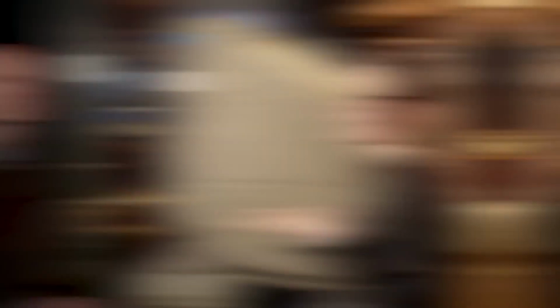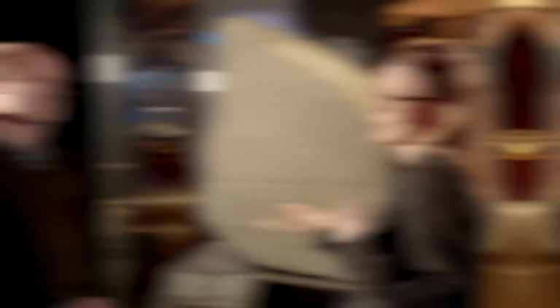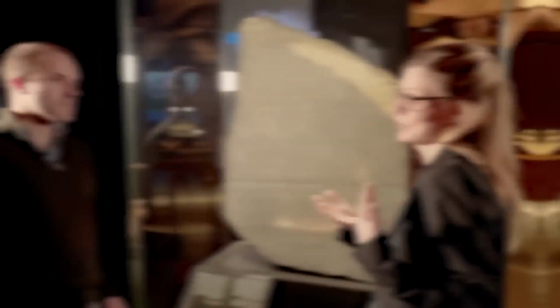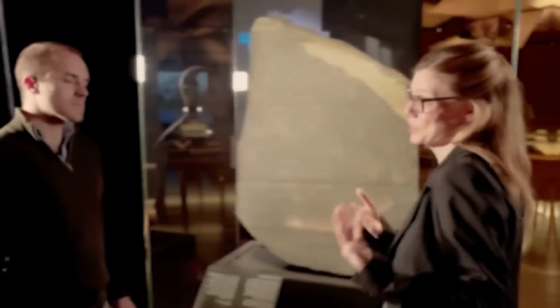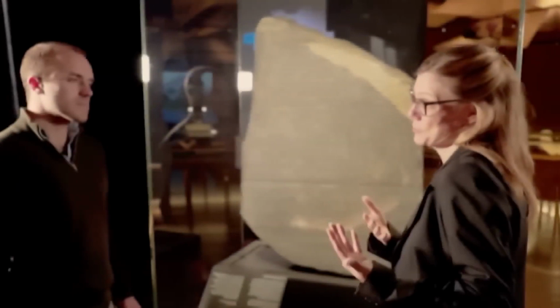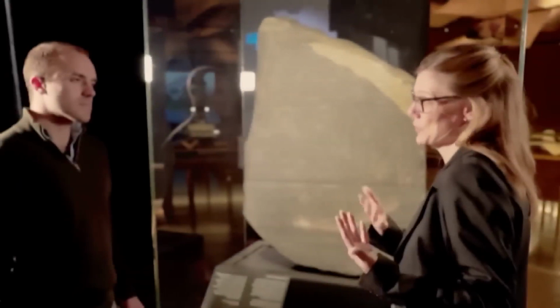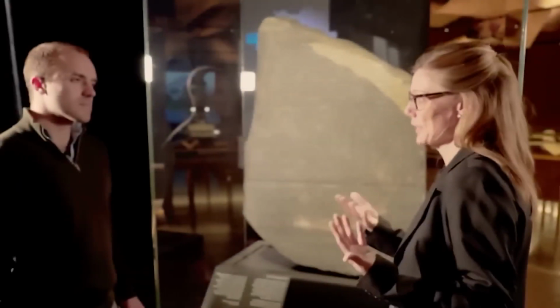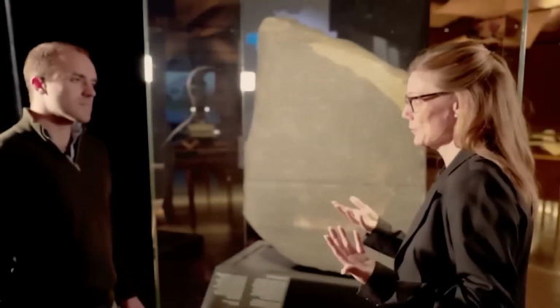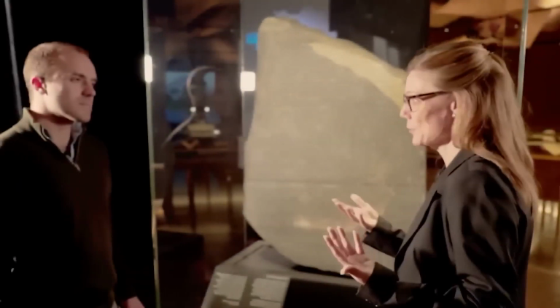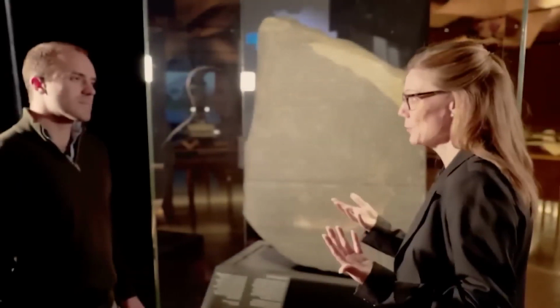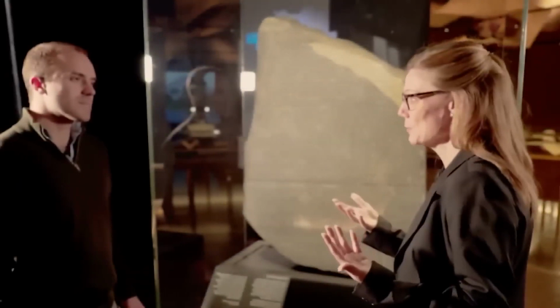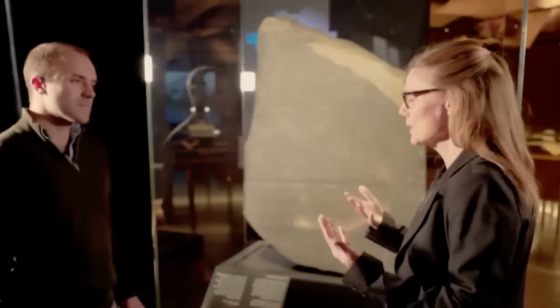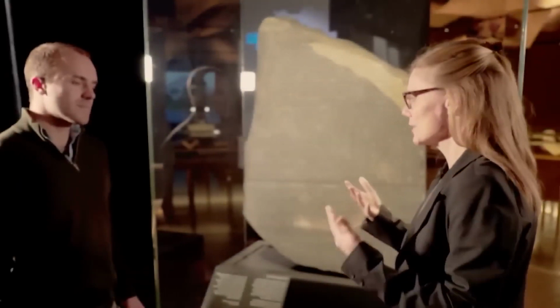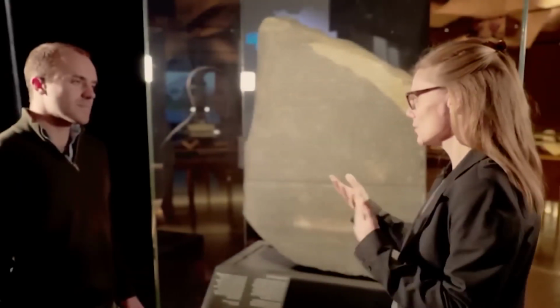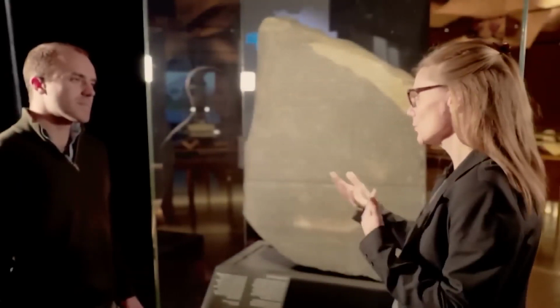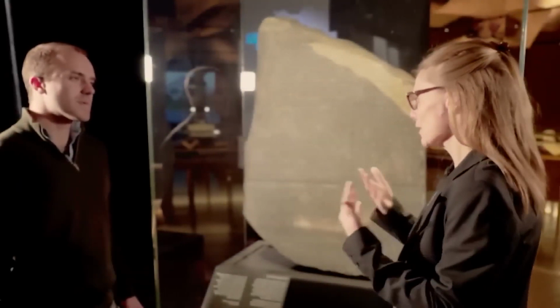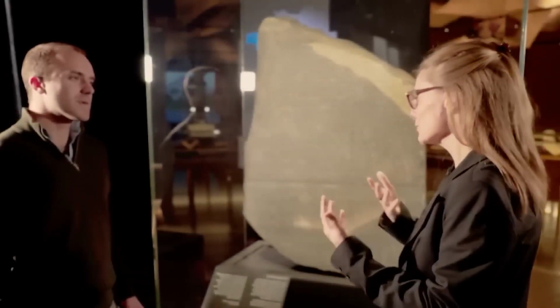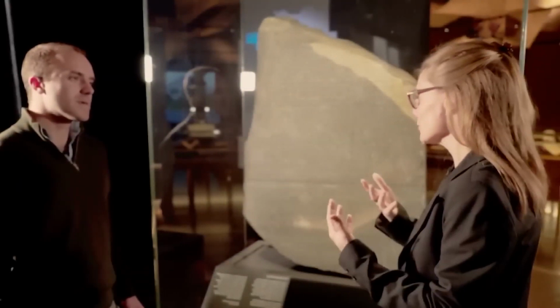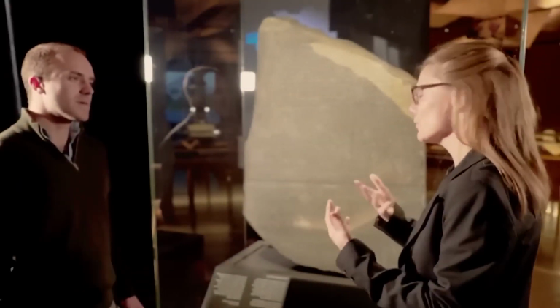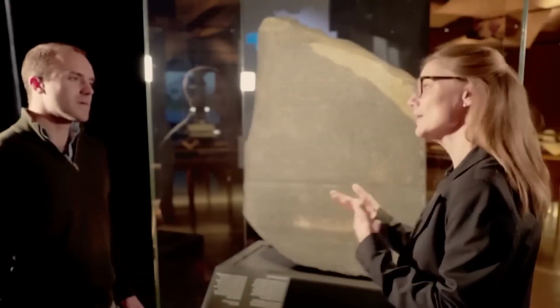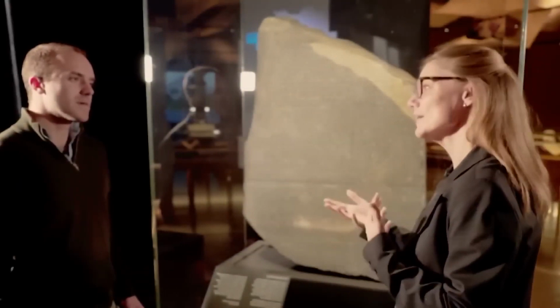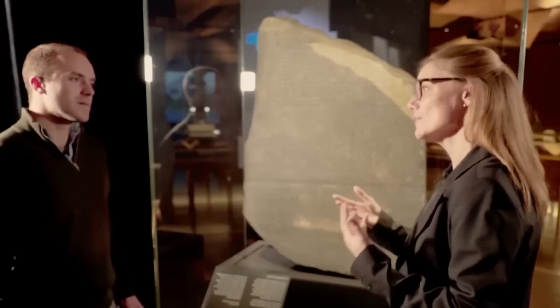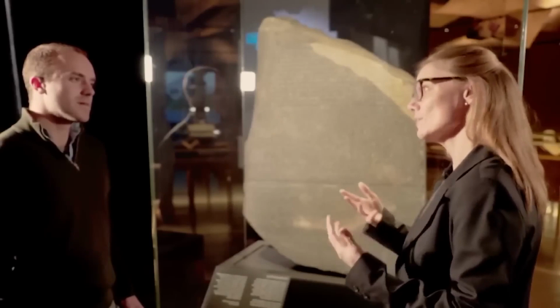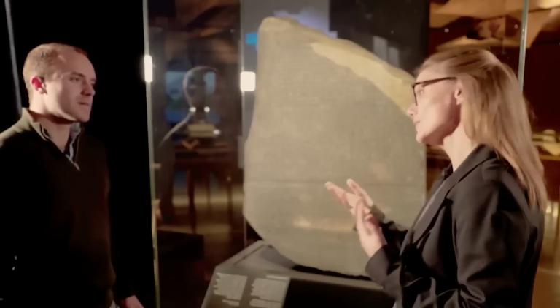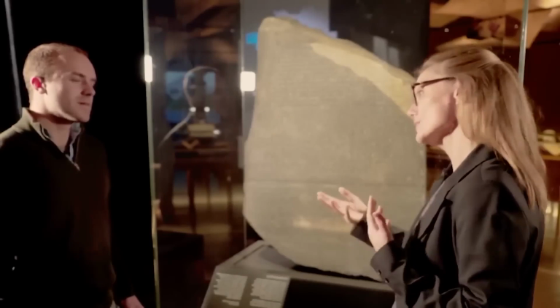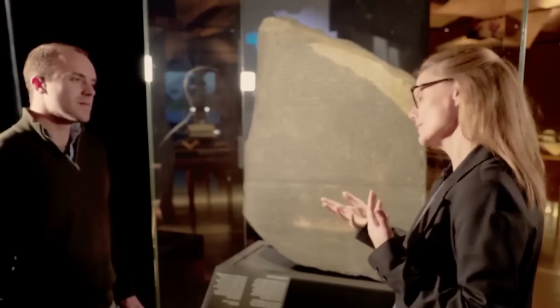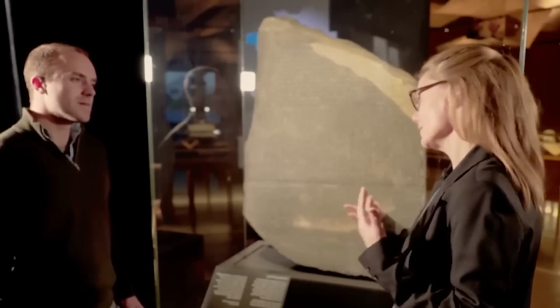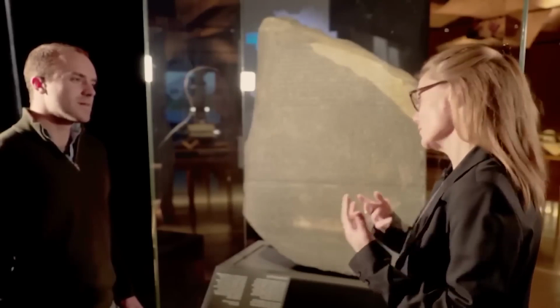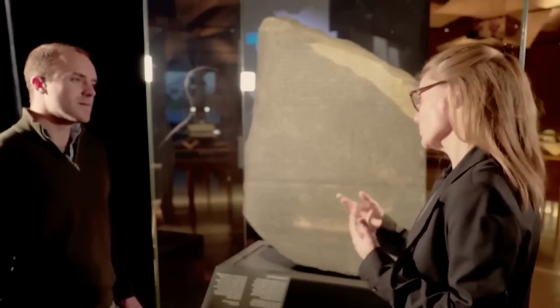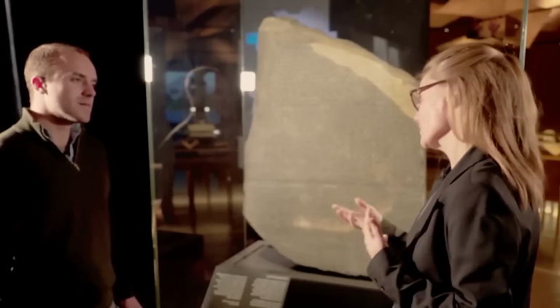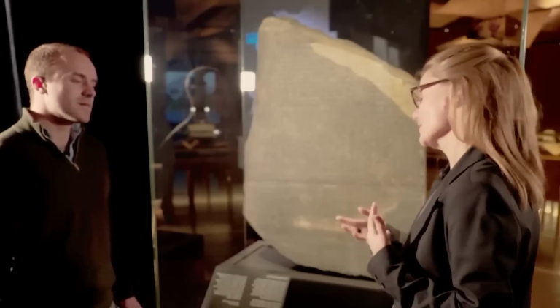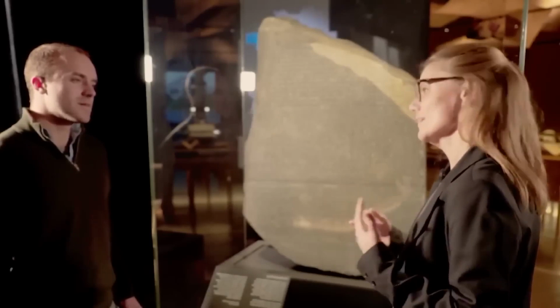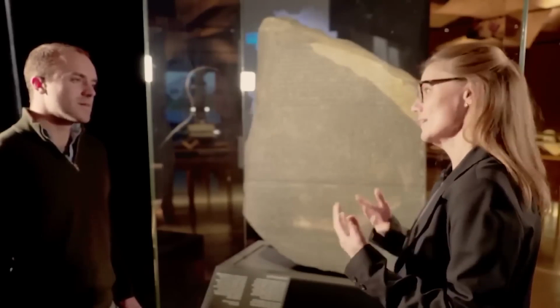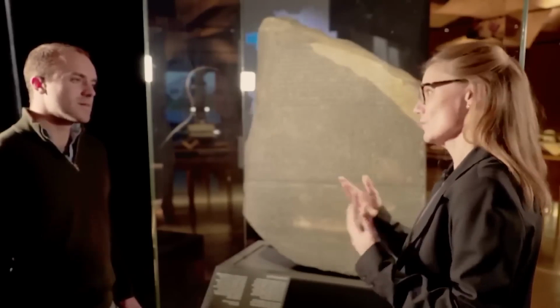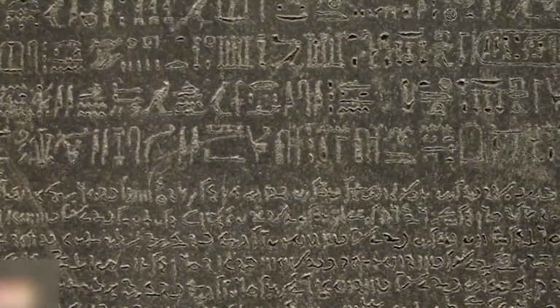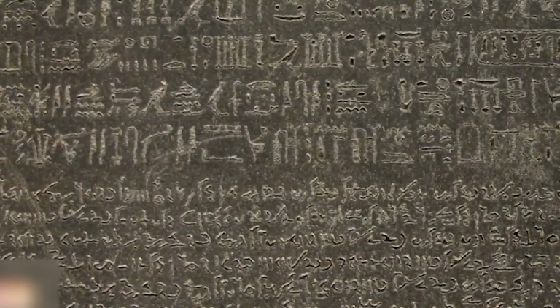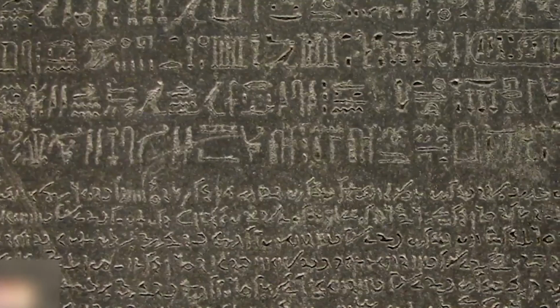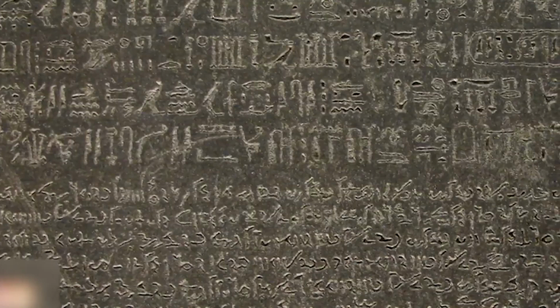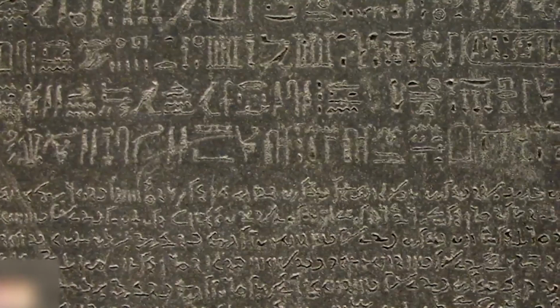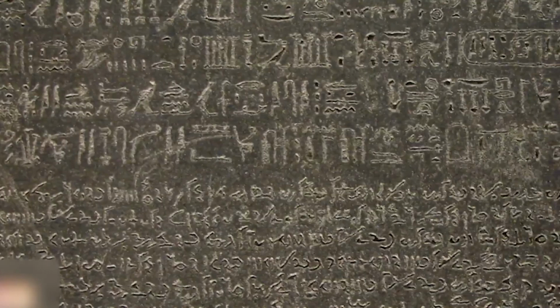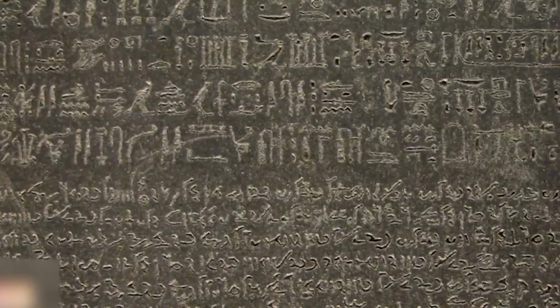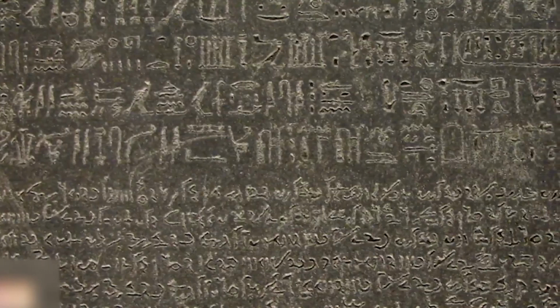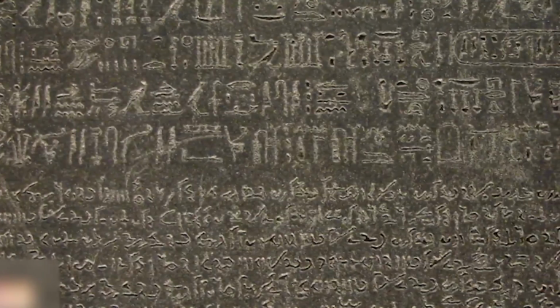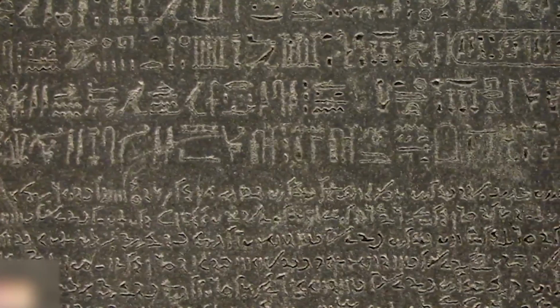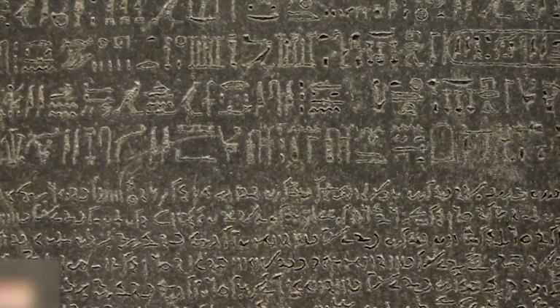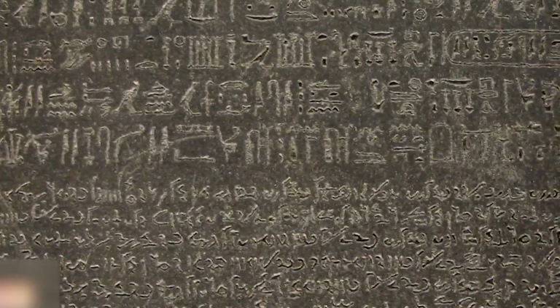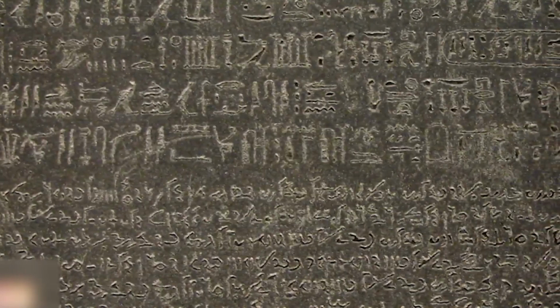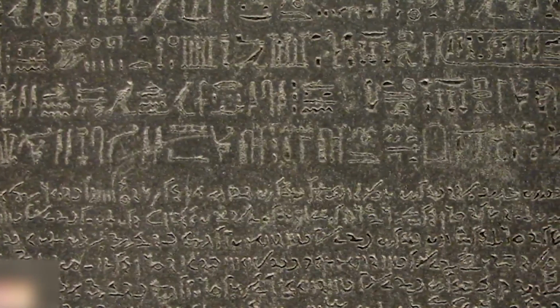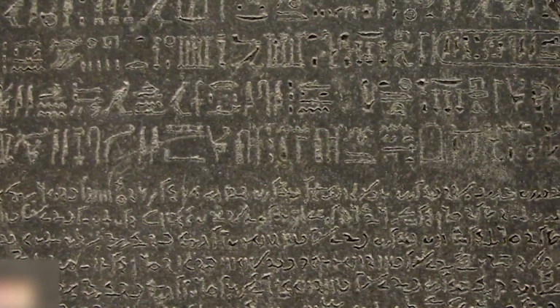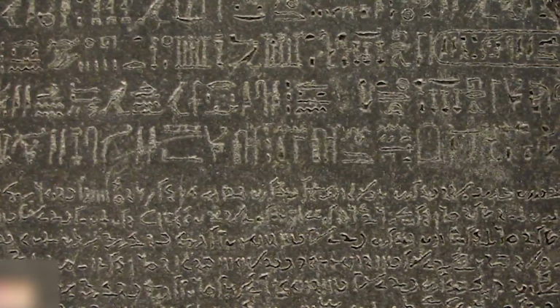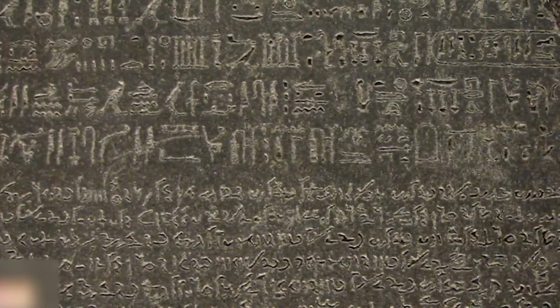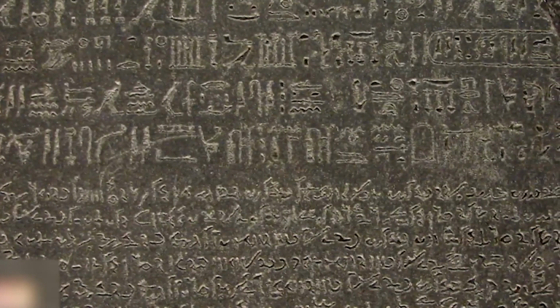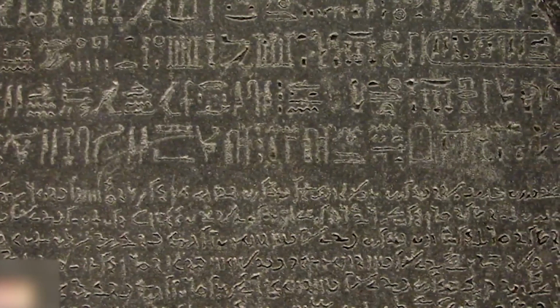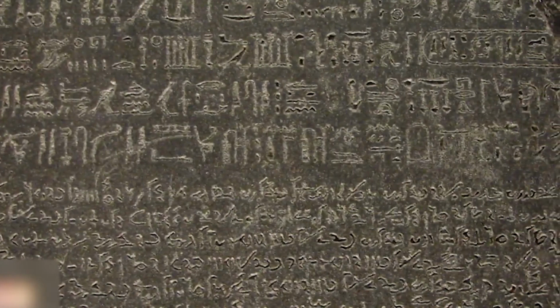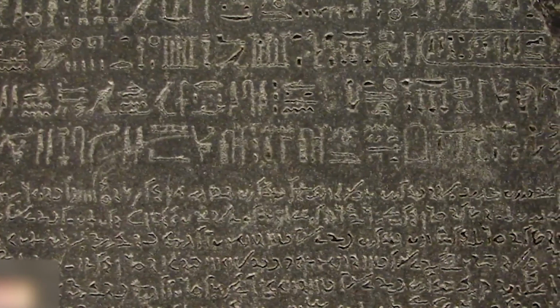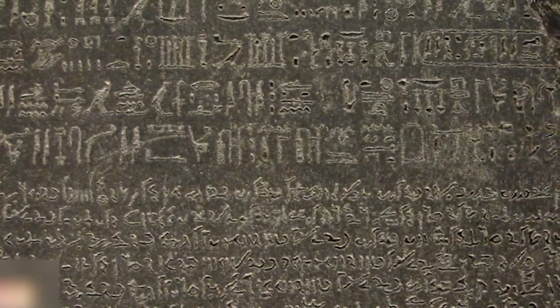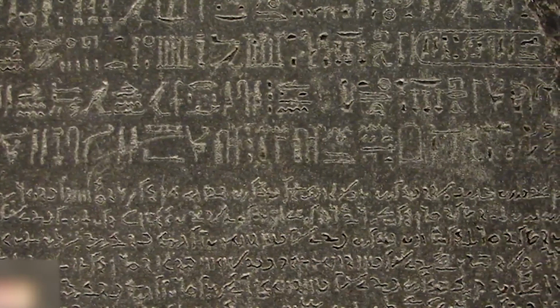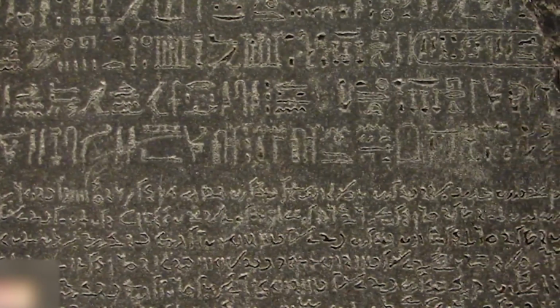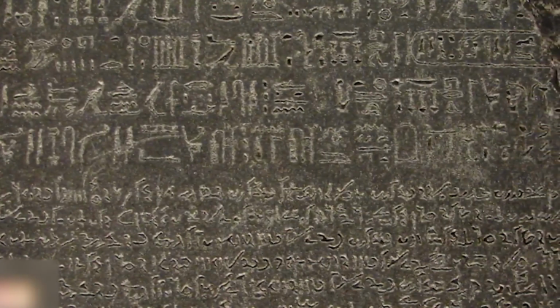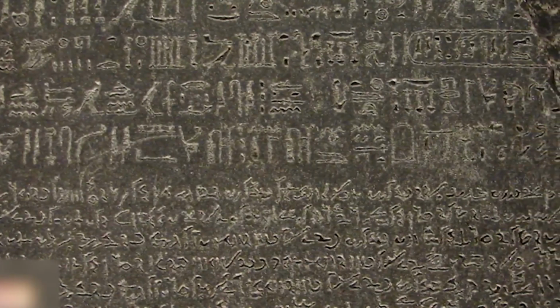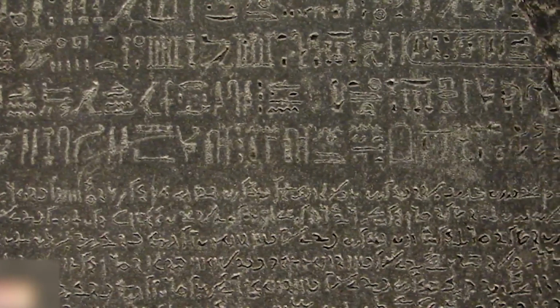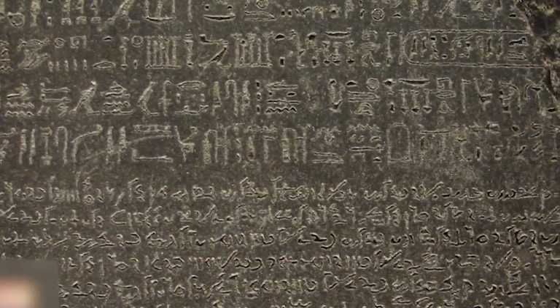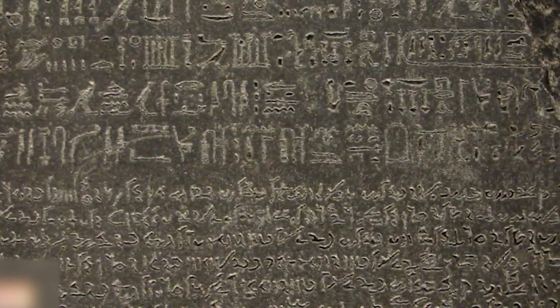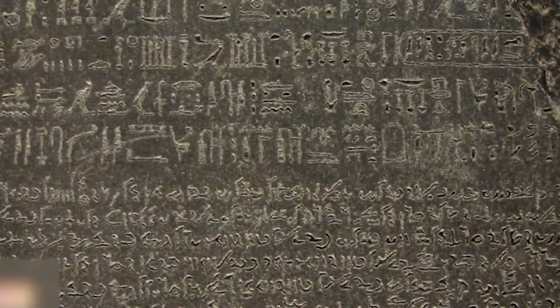Of course, the term 'Rosetta Stone' now commonly refers to a way to translate things from one language into another — a legacy born from that one inscribed rock discovered by invading forces.